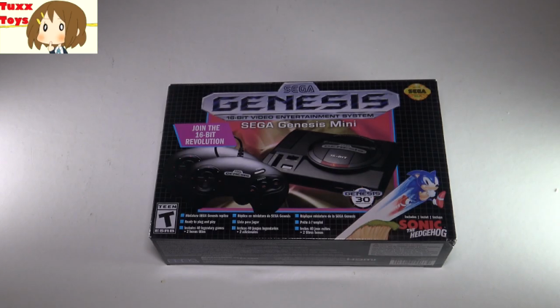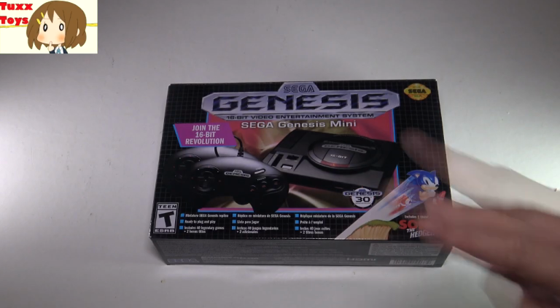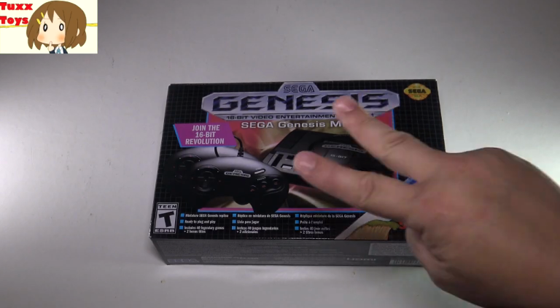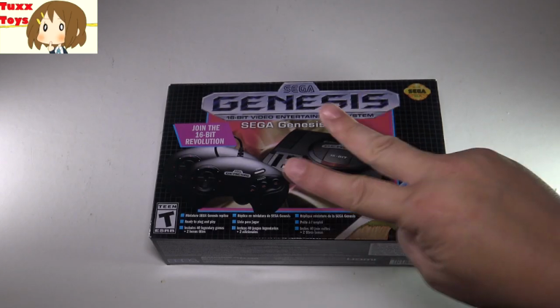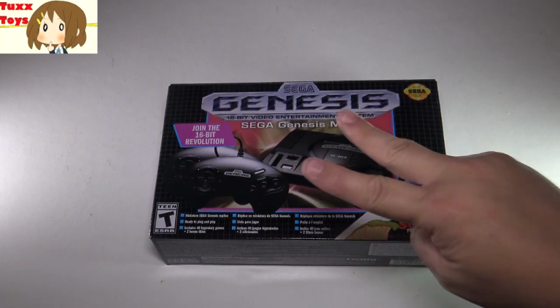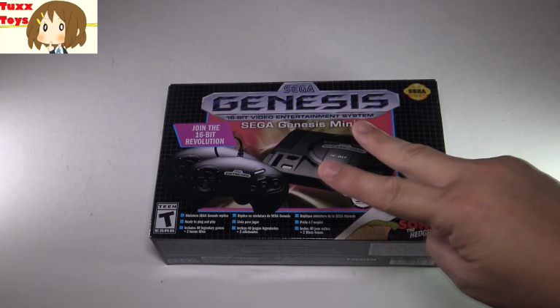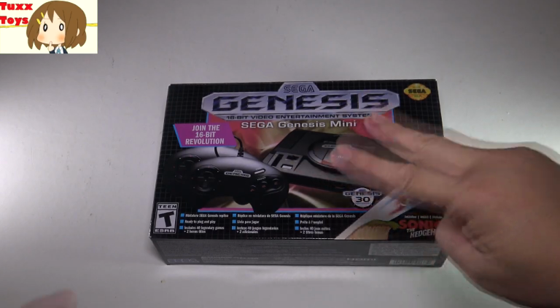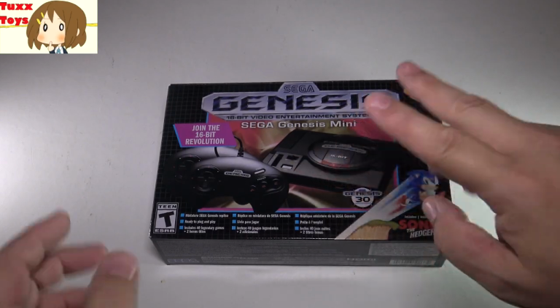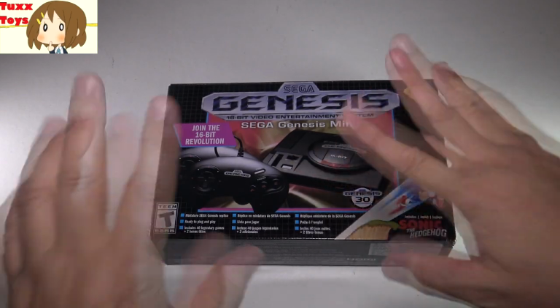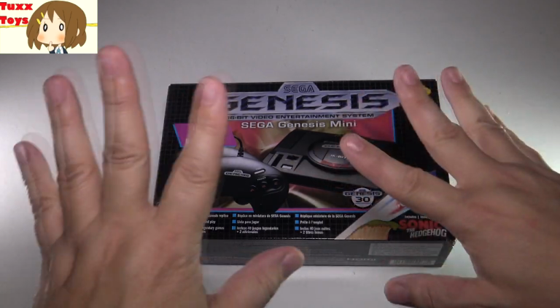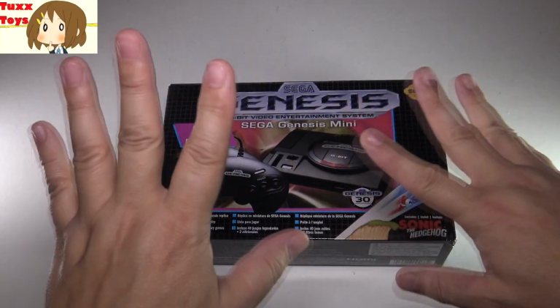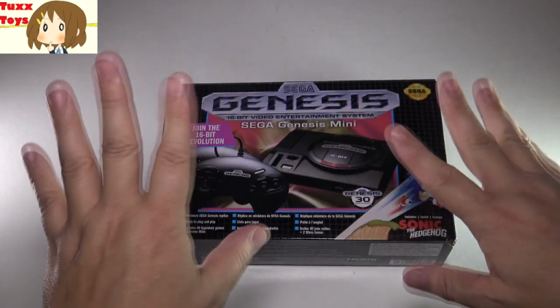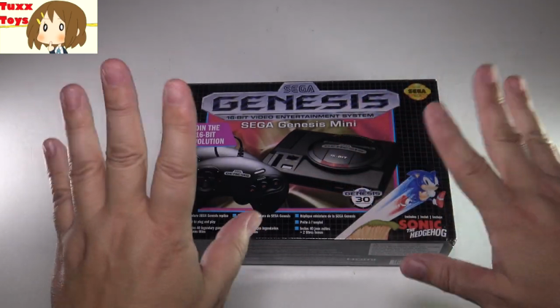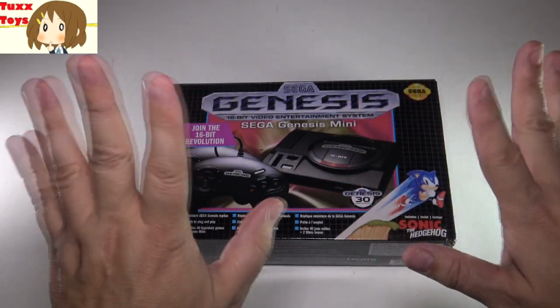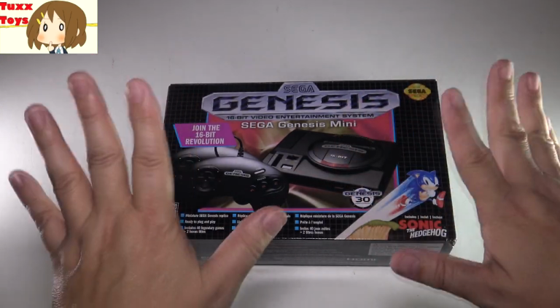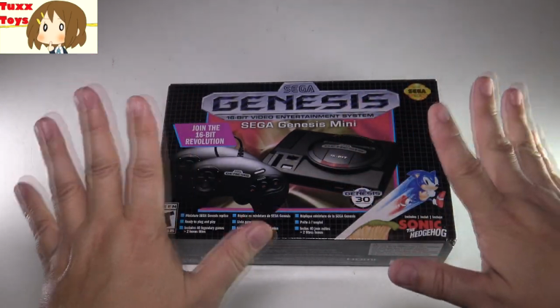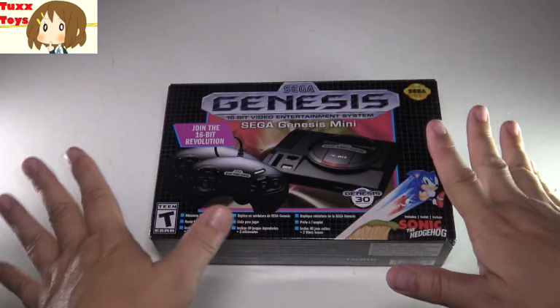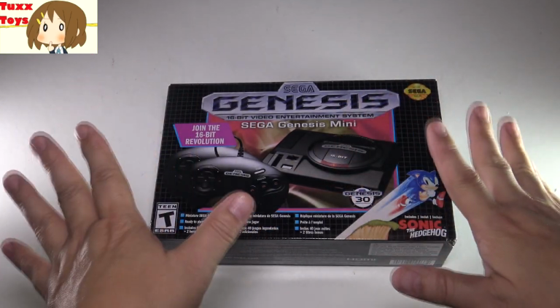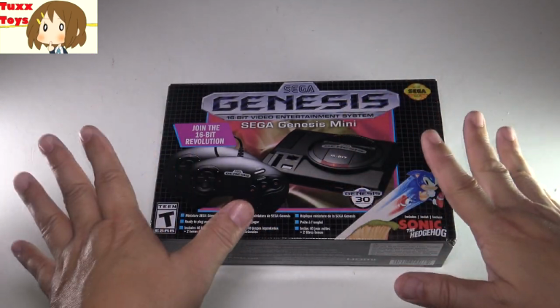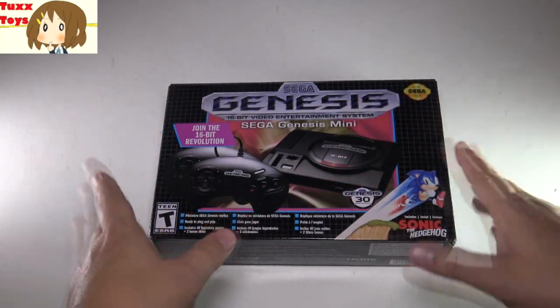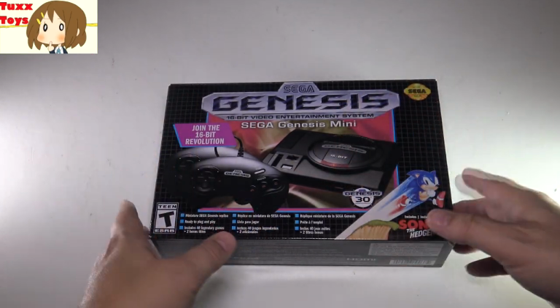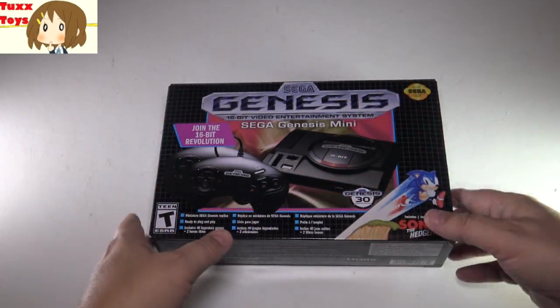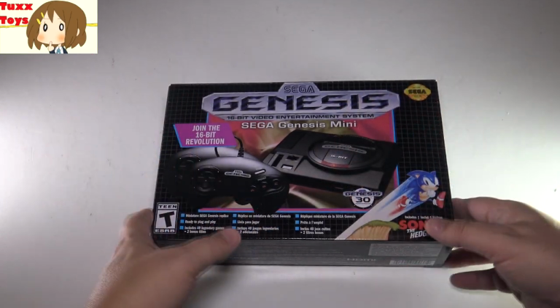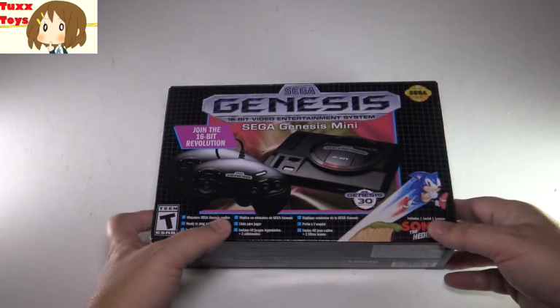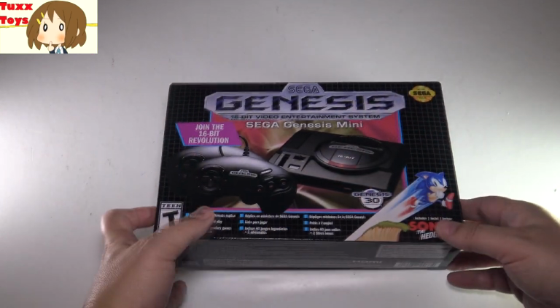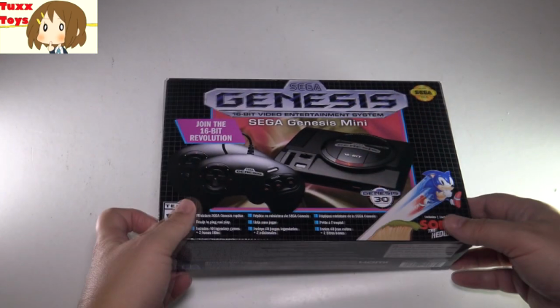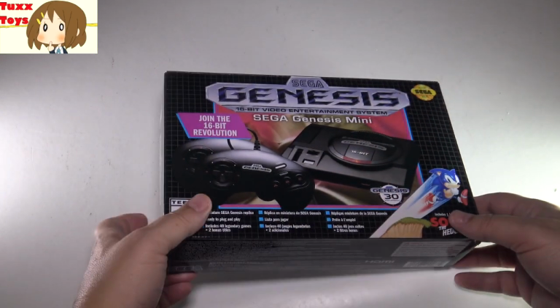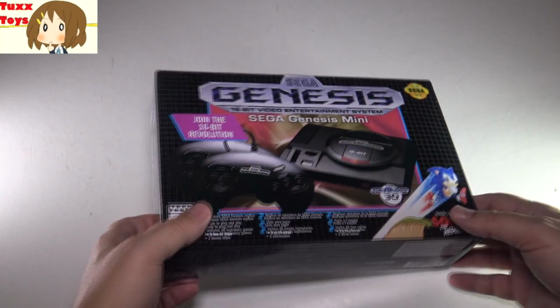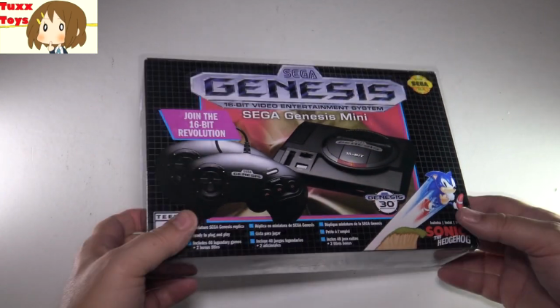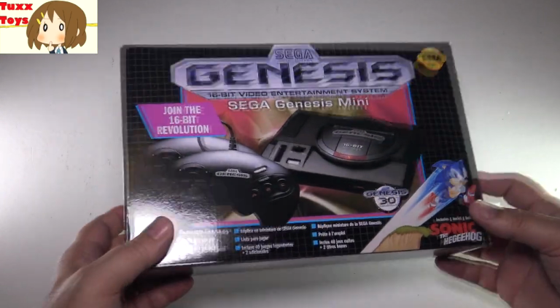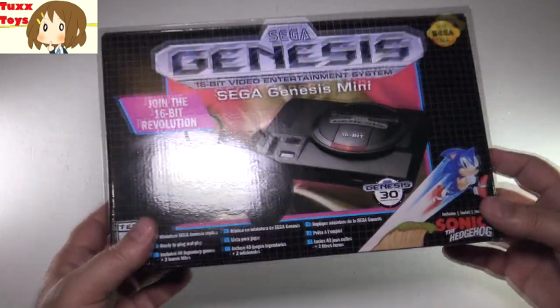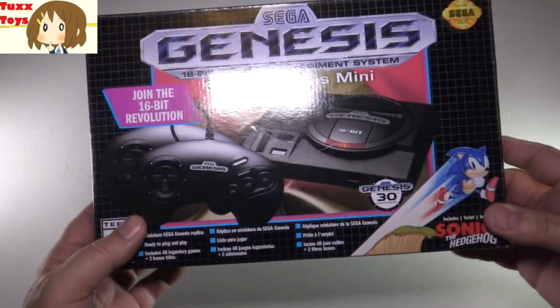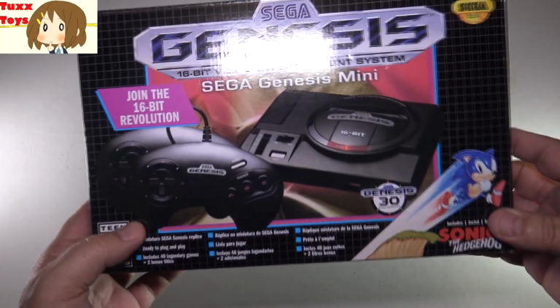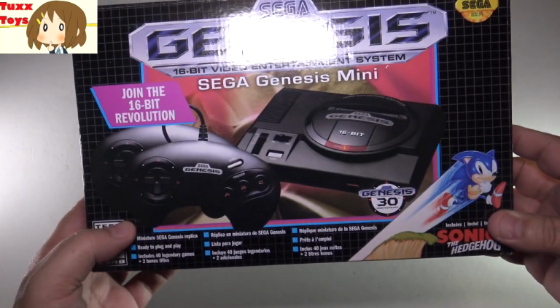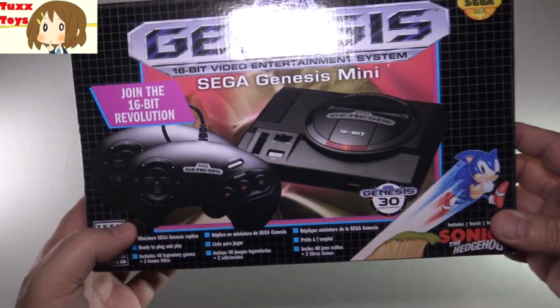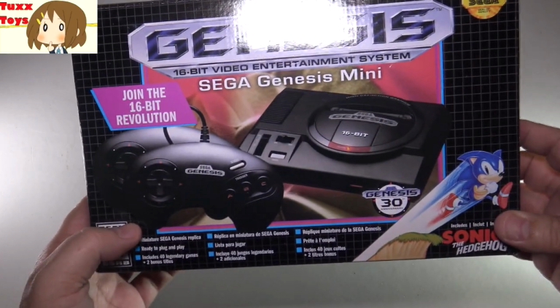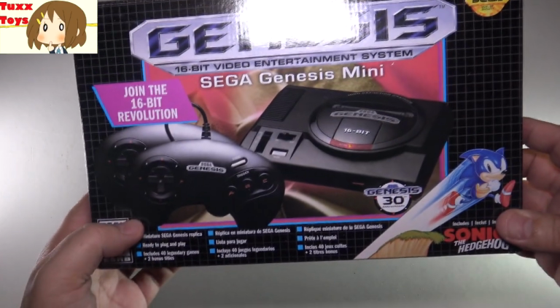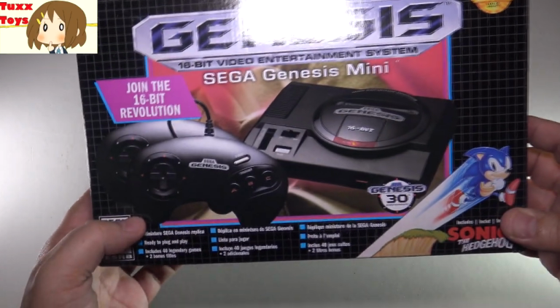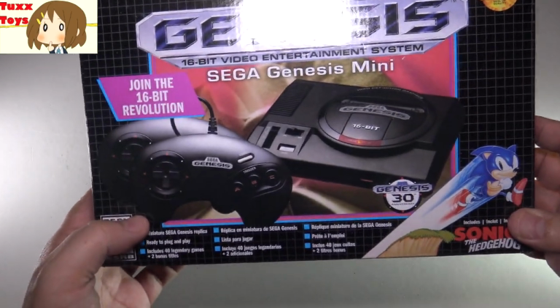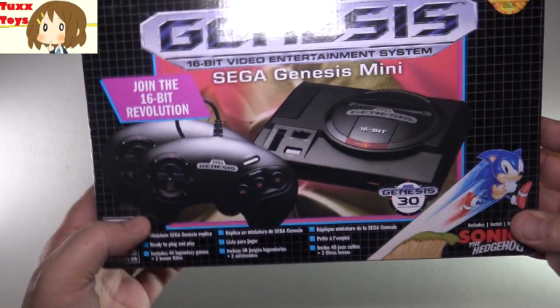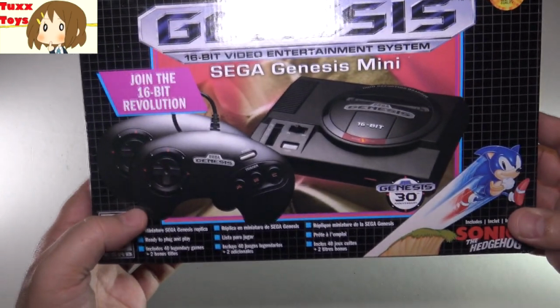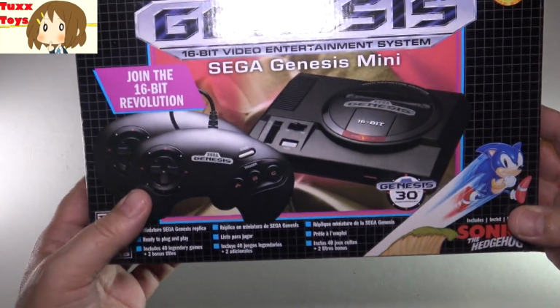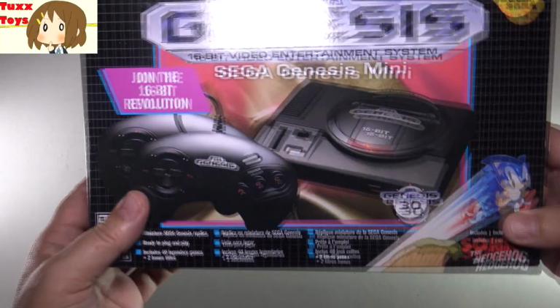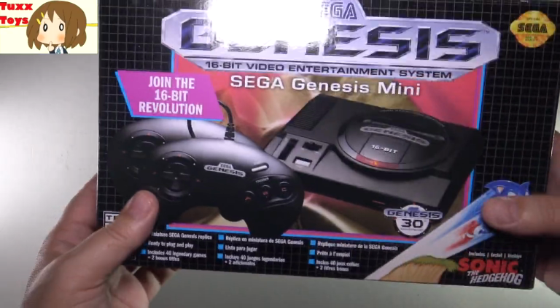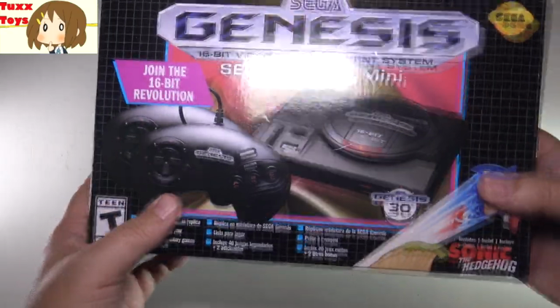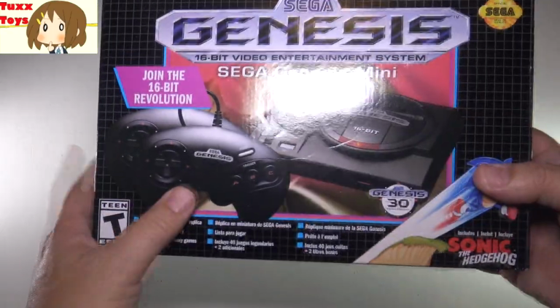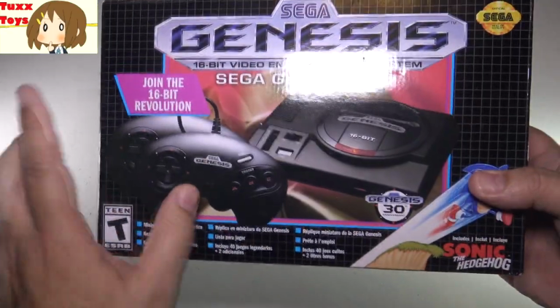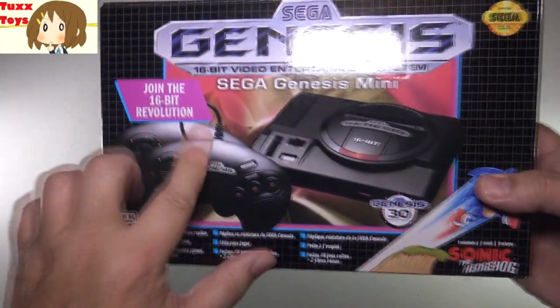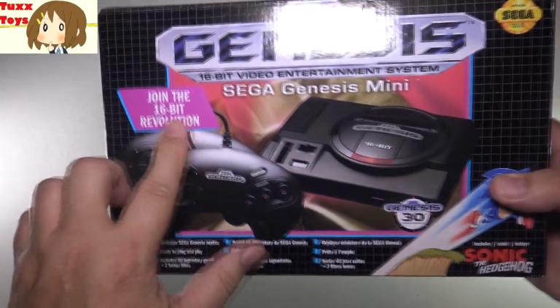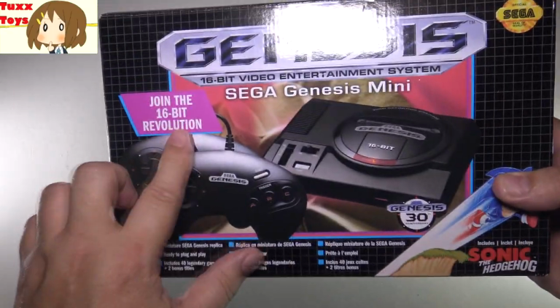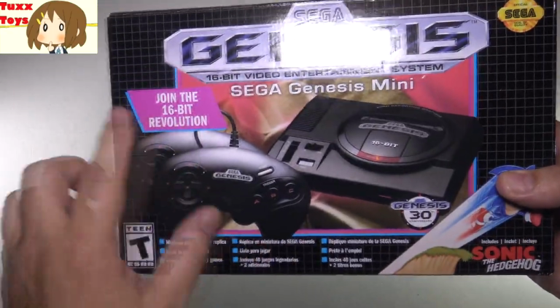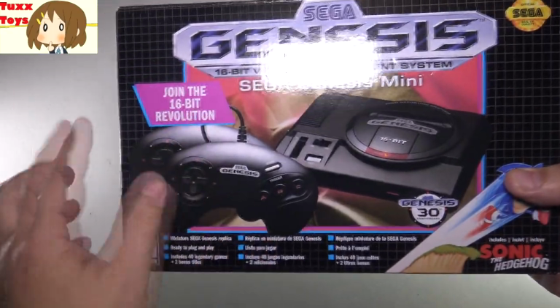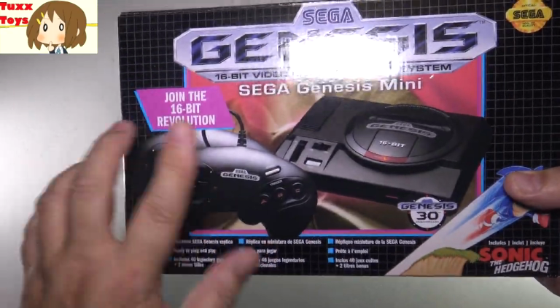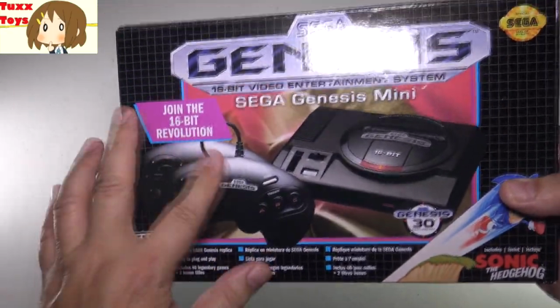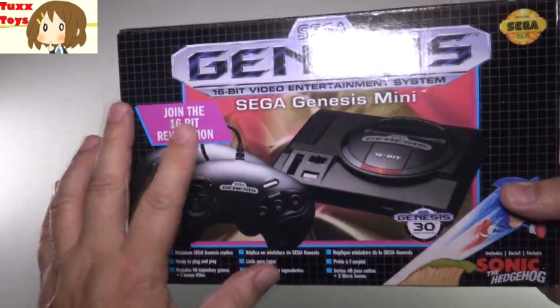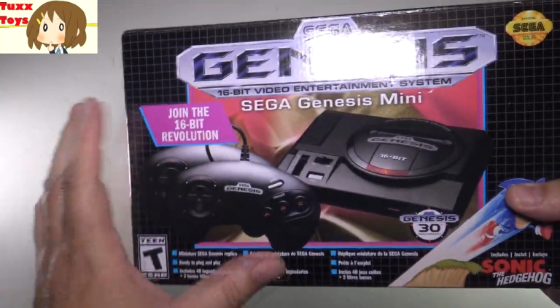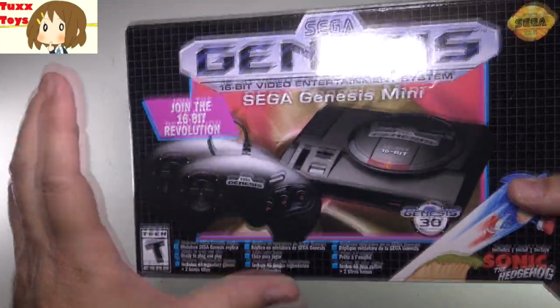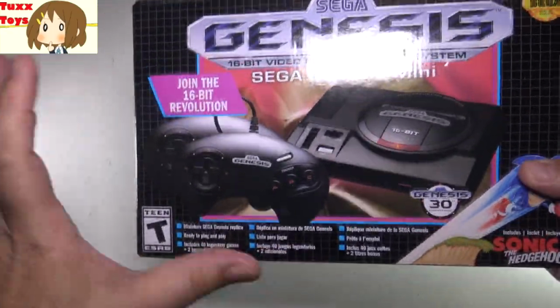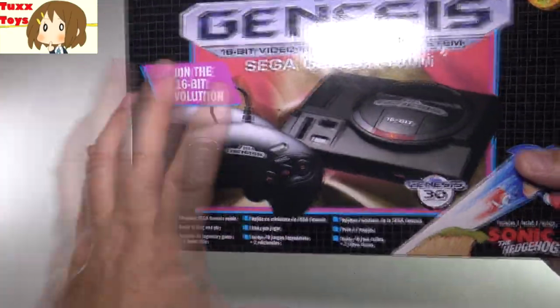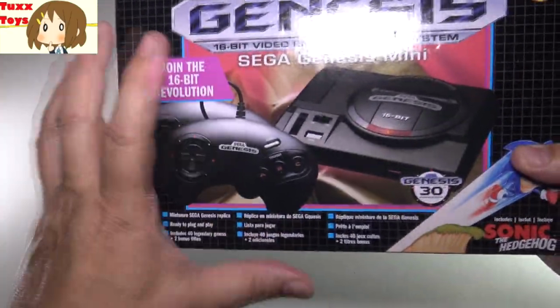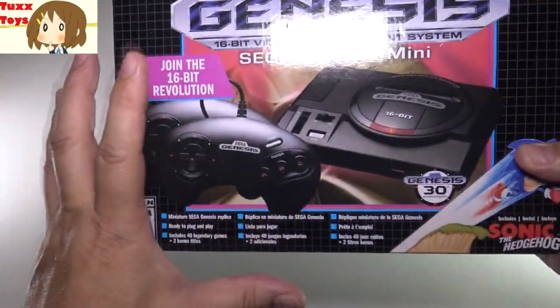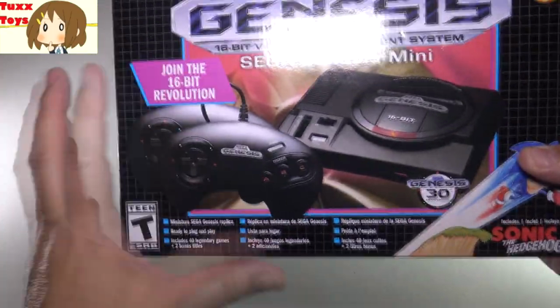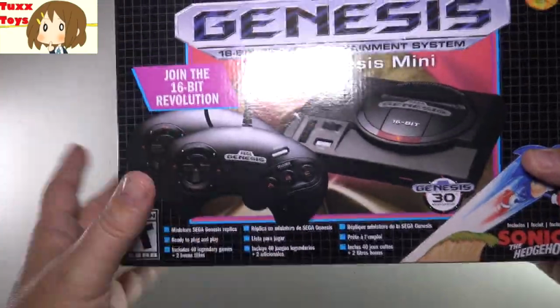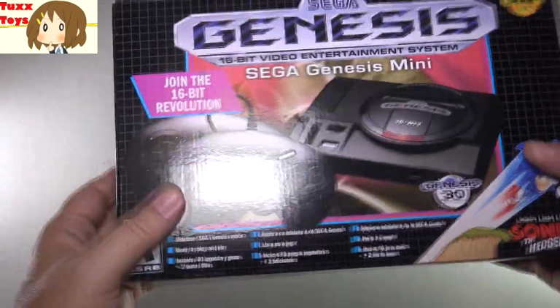Hey friends, Tux here. For this particular video, we'll be checking out the Sega Genesis Mini. This is the newest version of the Mini Sega Genesis.